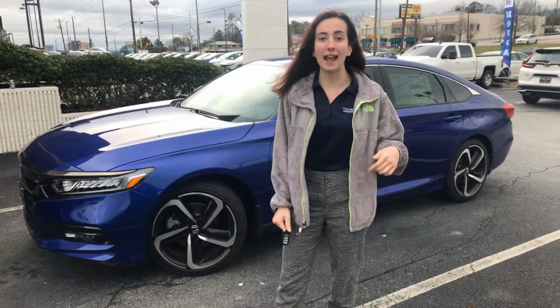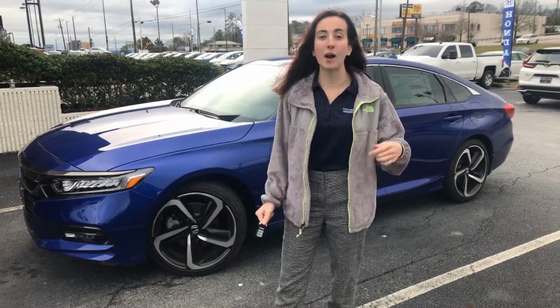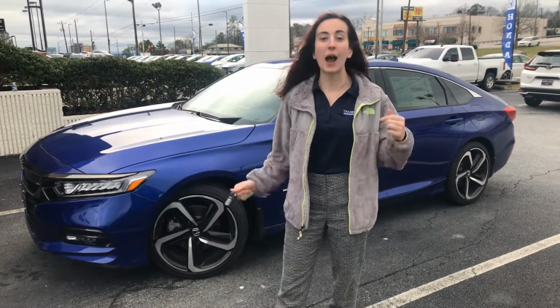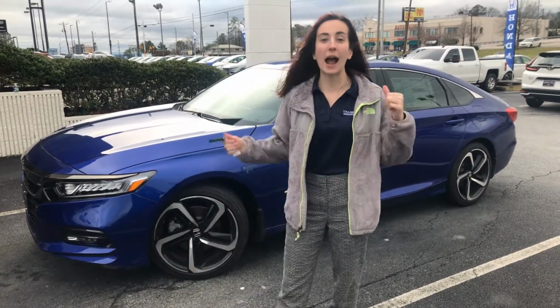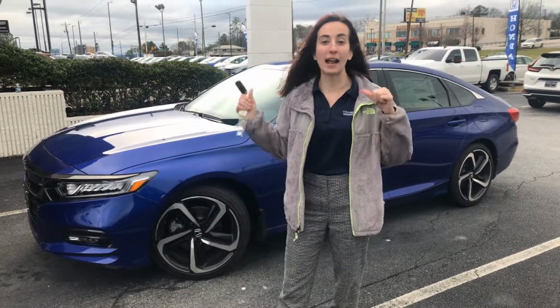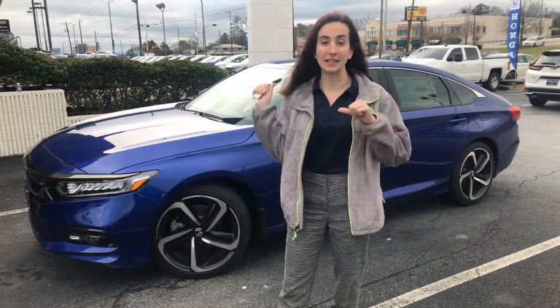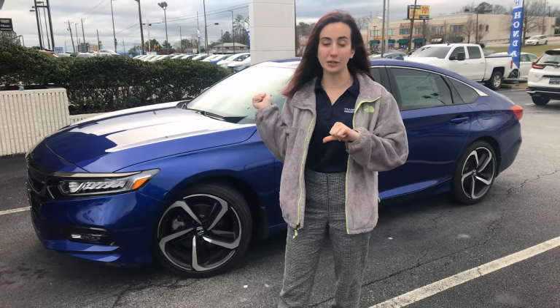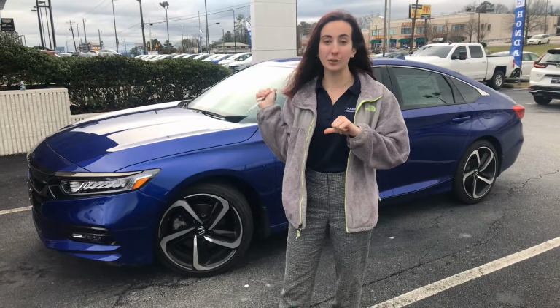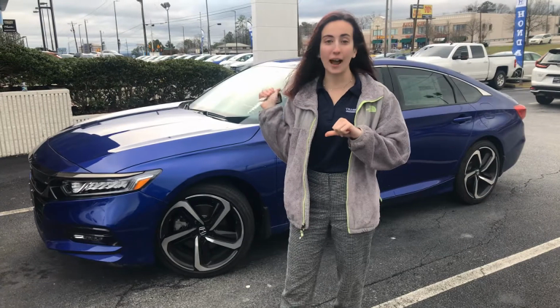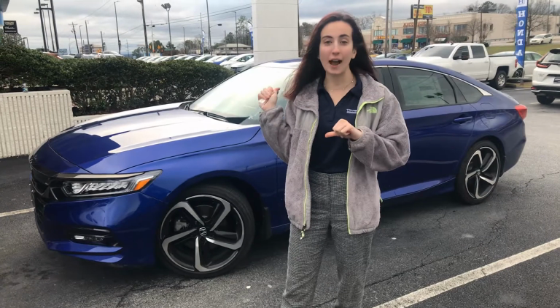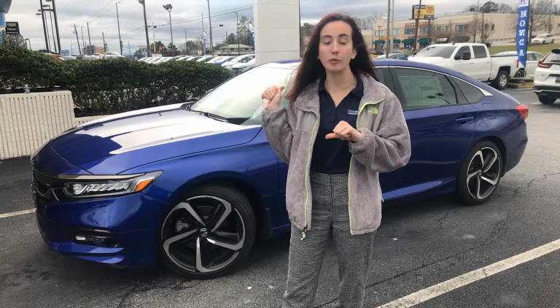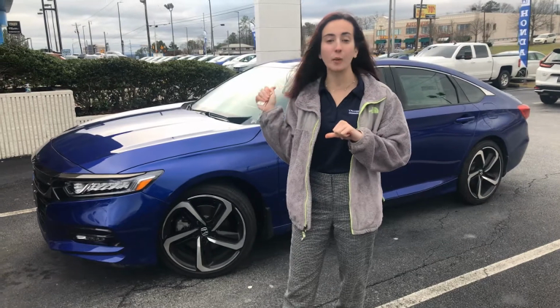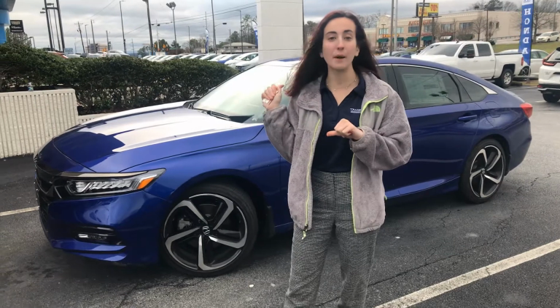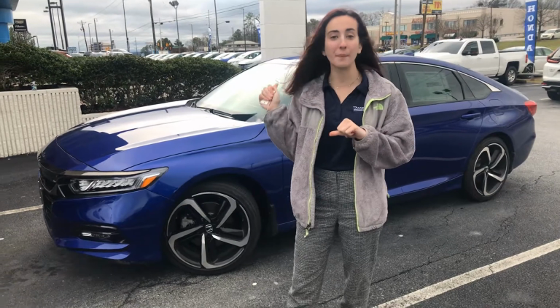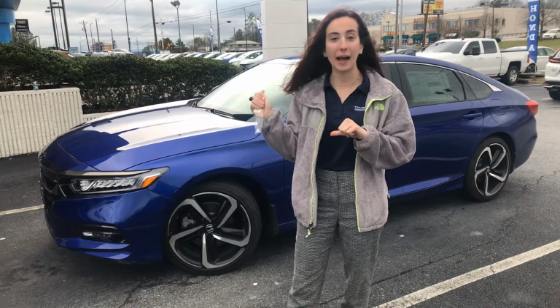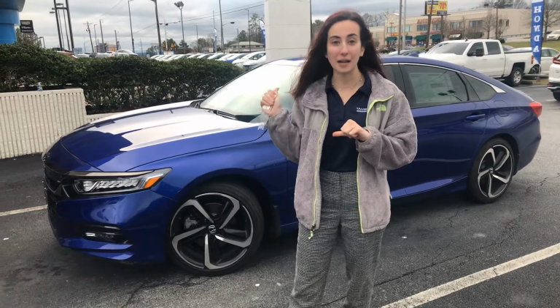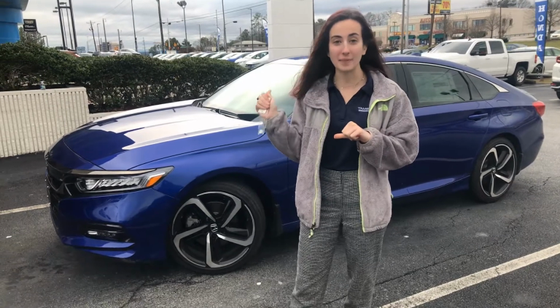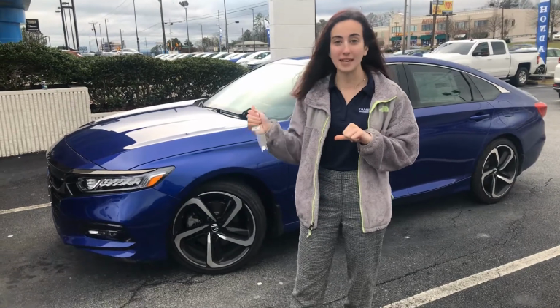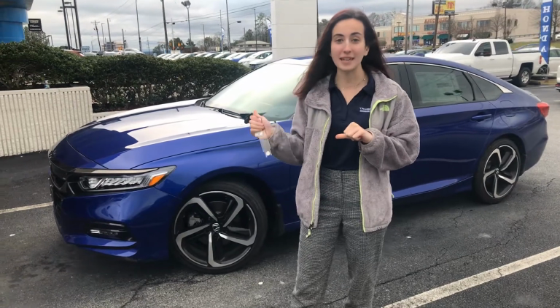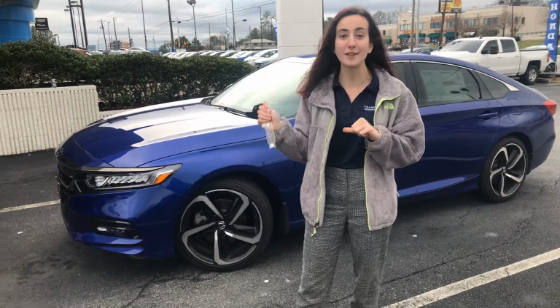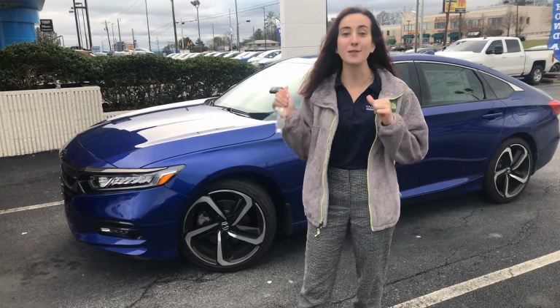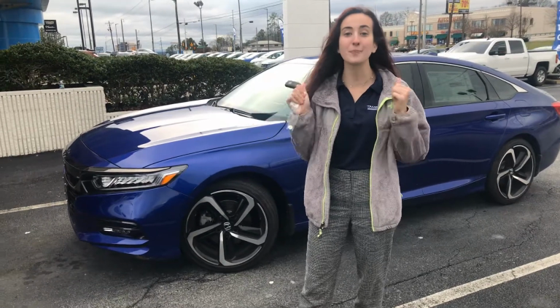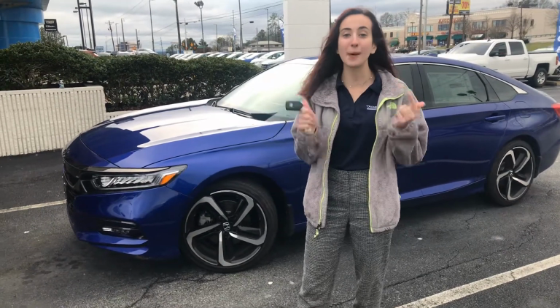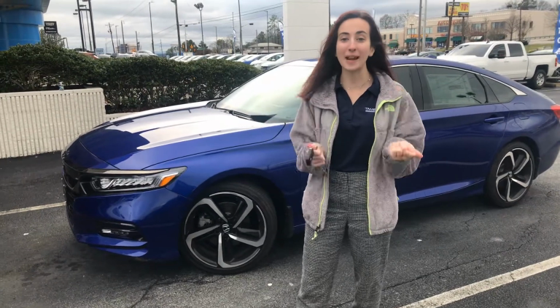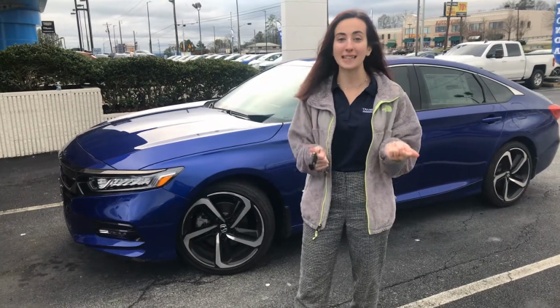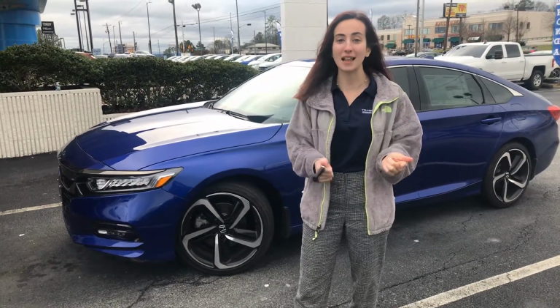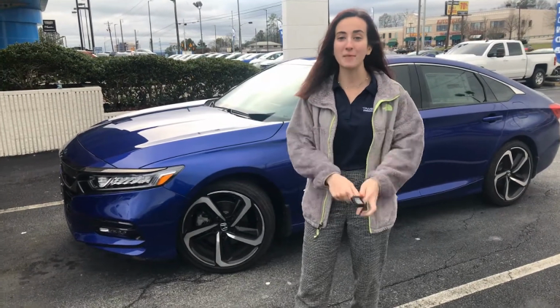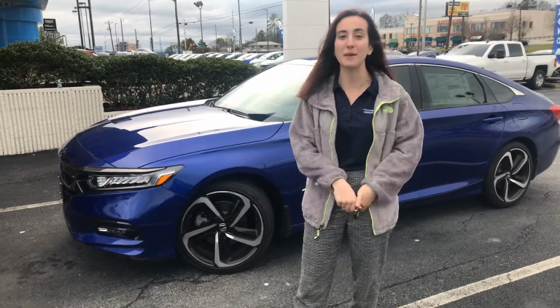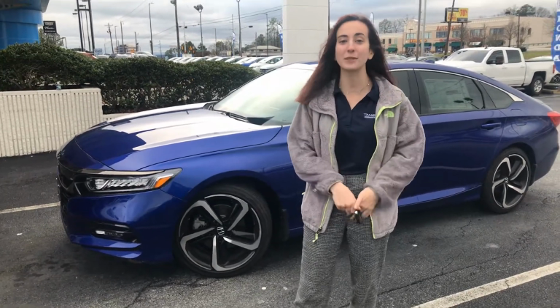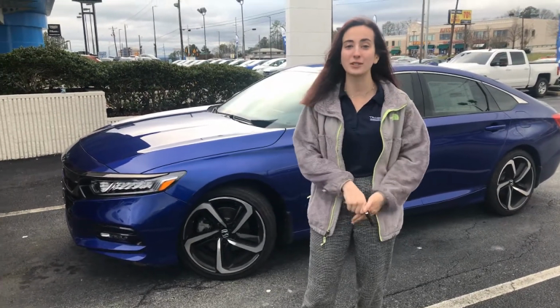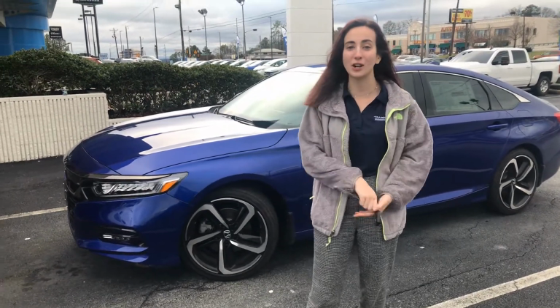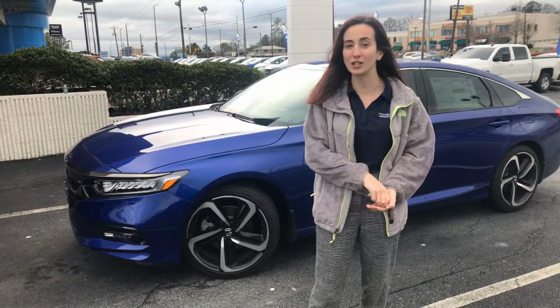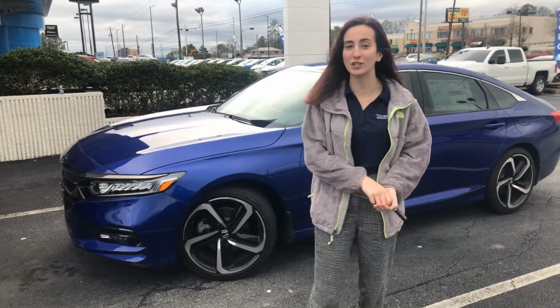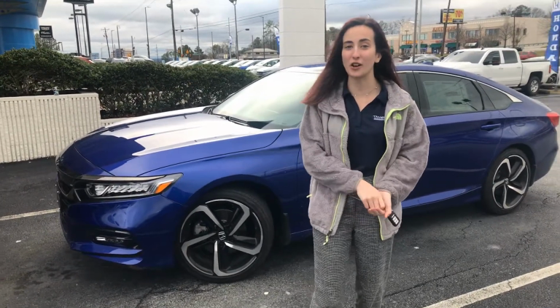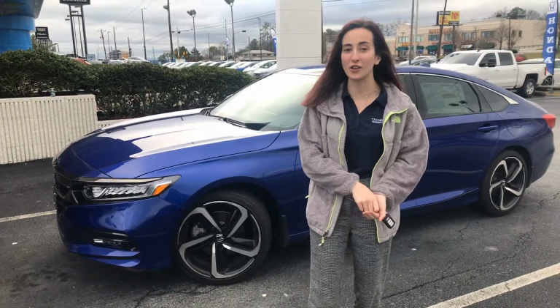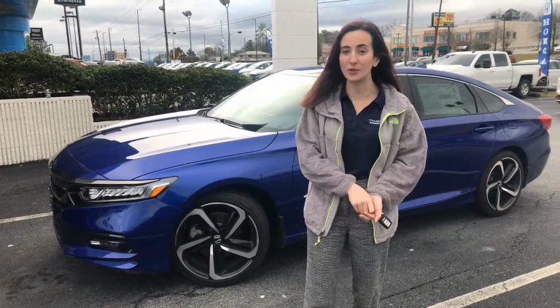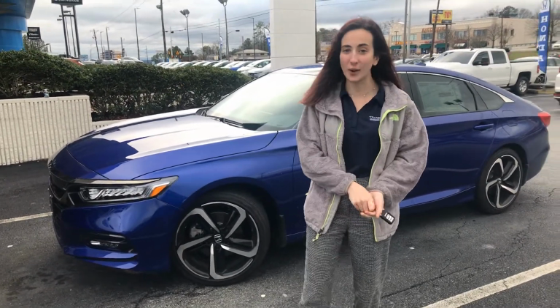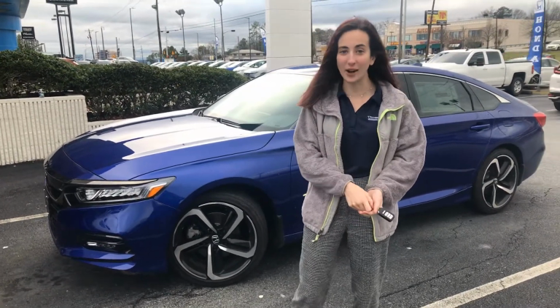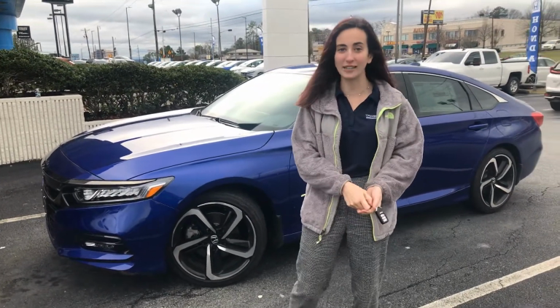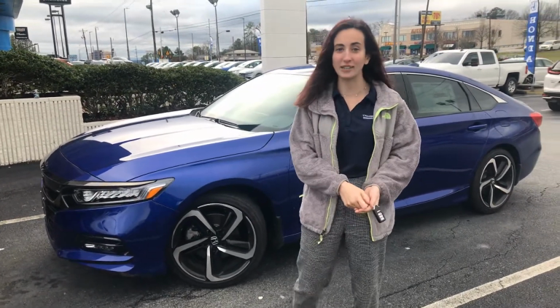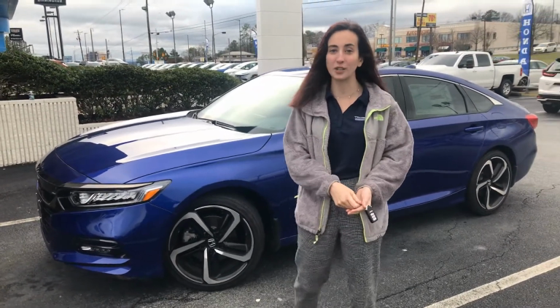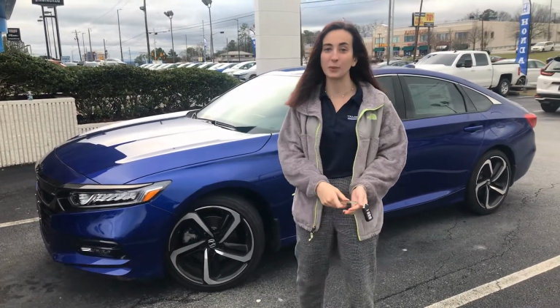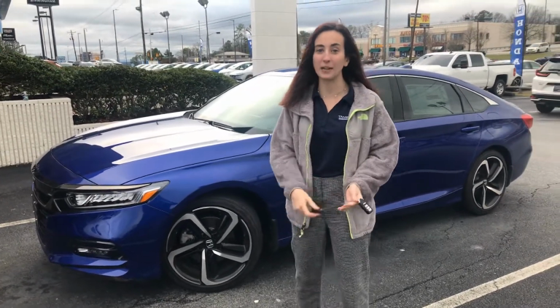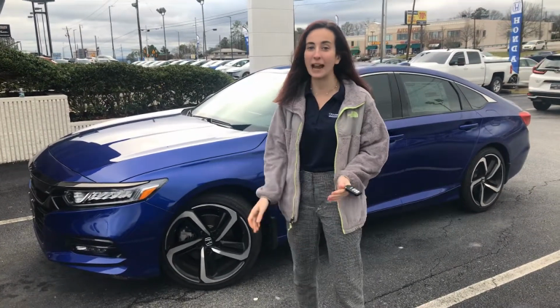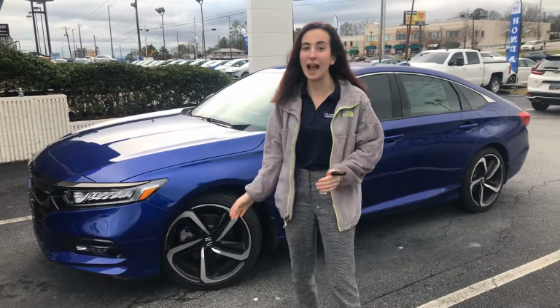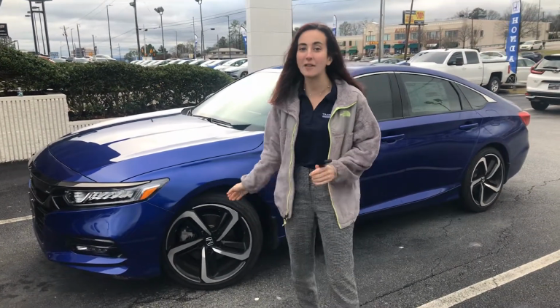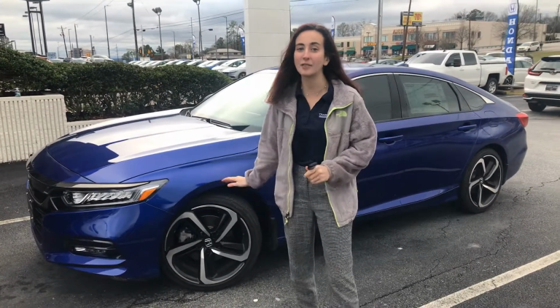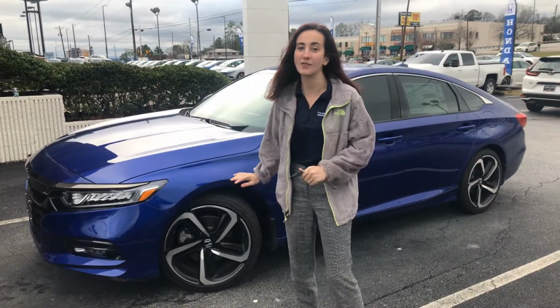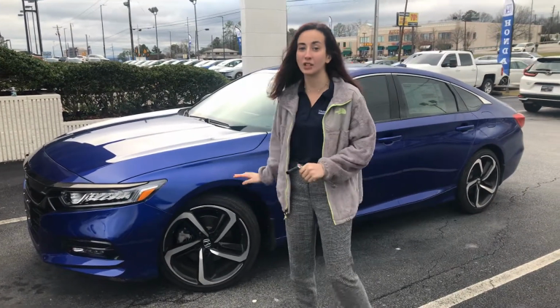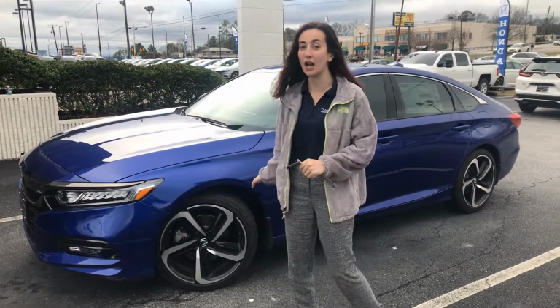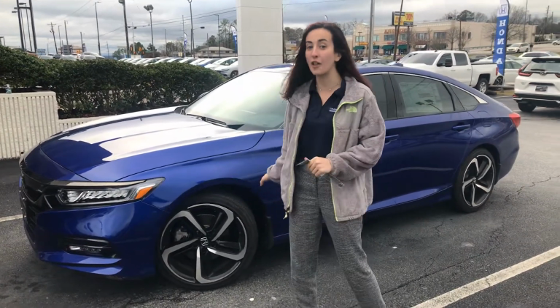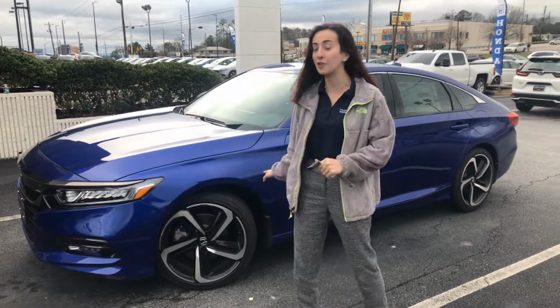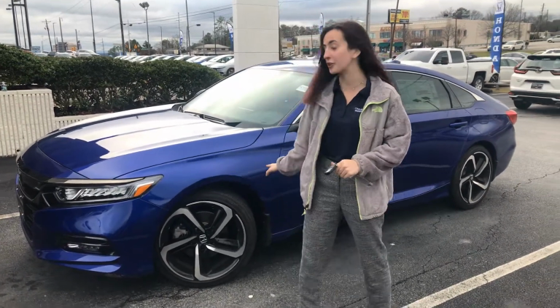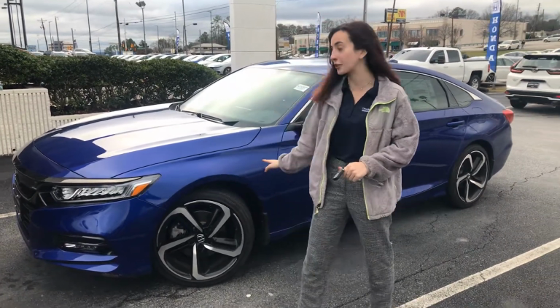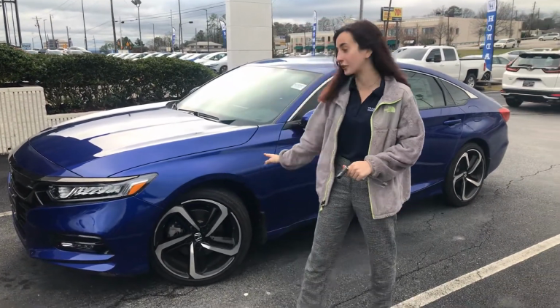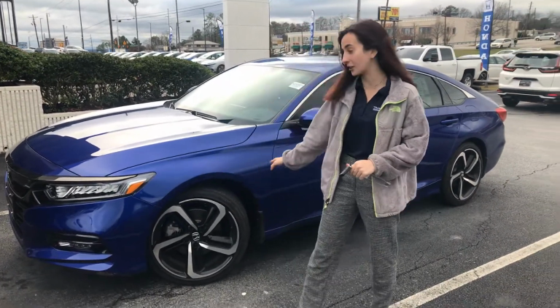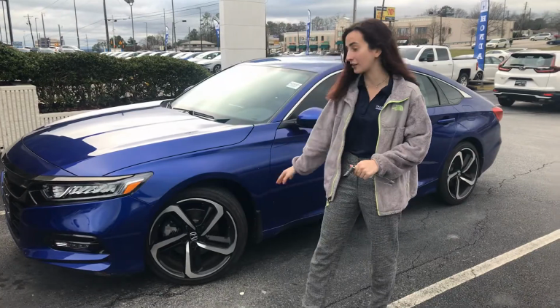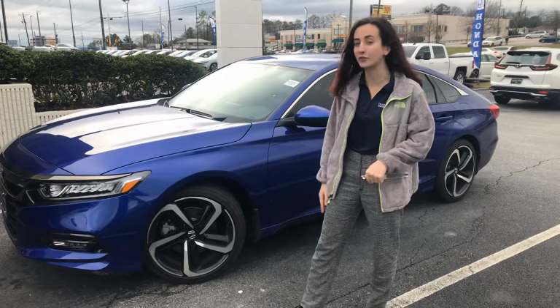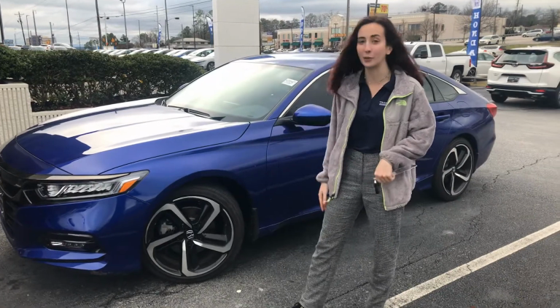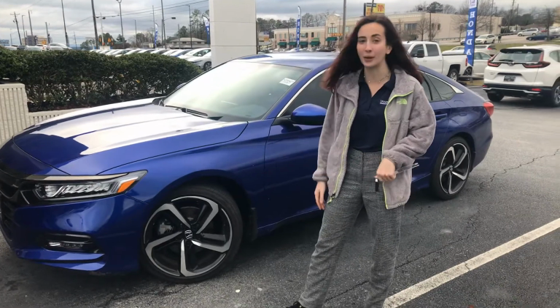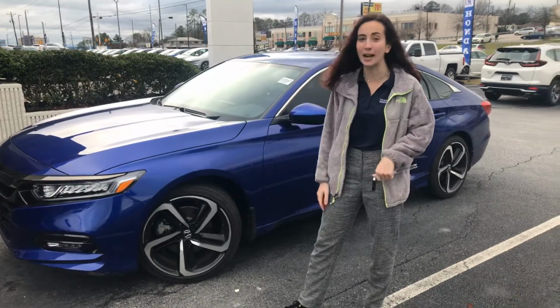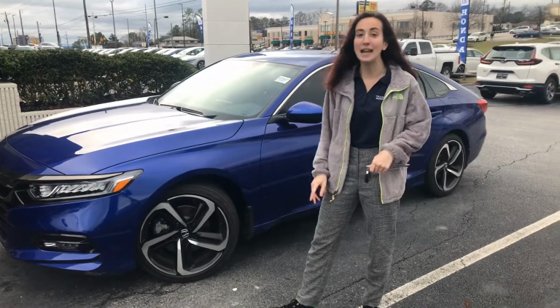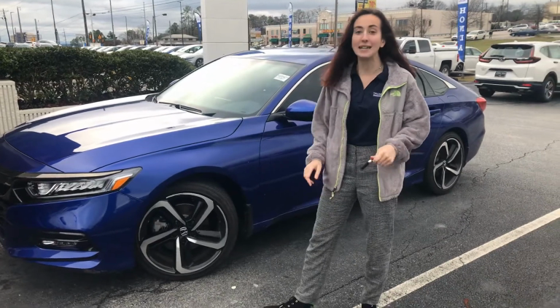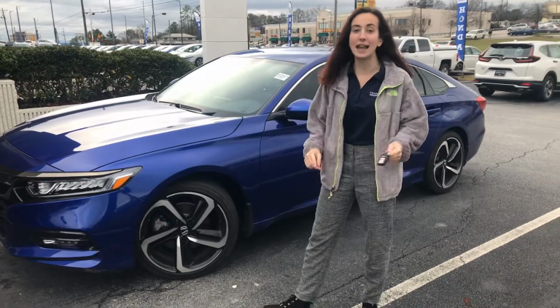Now, I do have one behind me here. We are Alabama's largest volume Honda dealer, so we're going to have whatever color you're looking for.